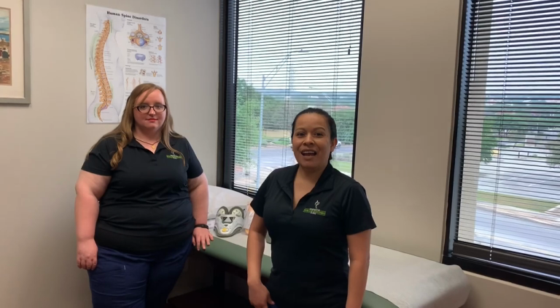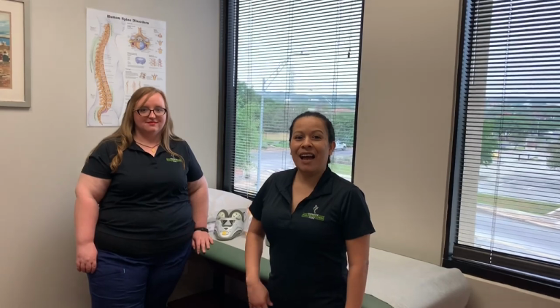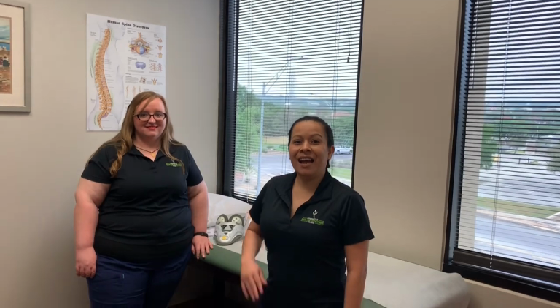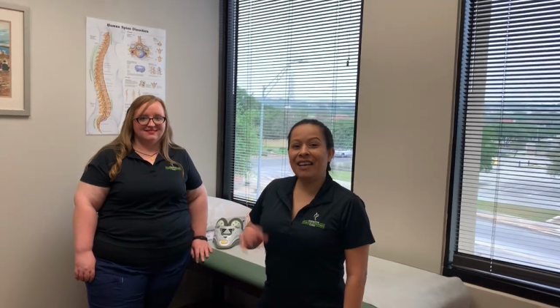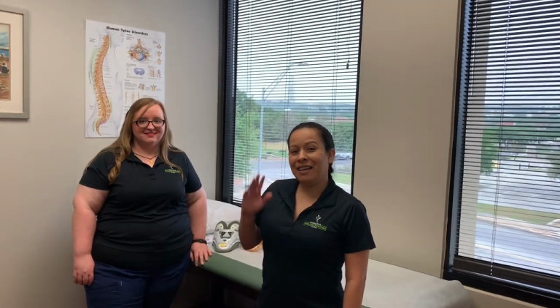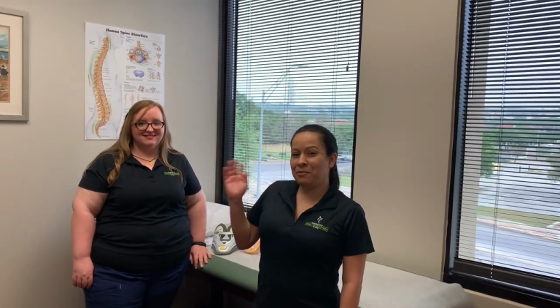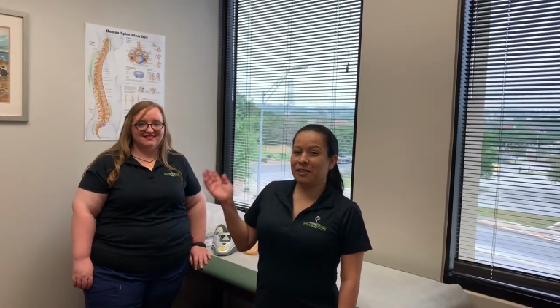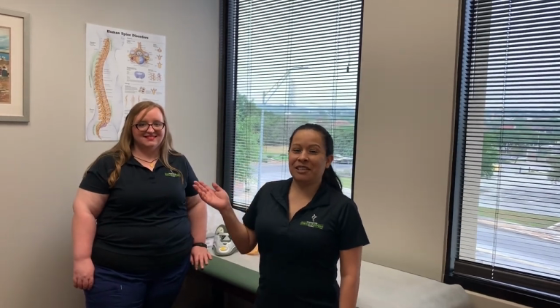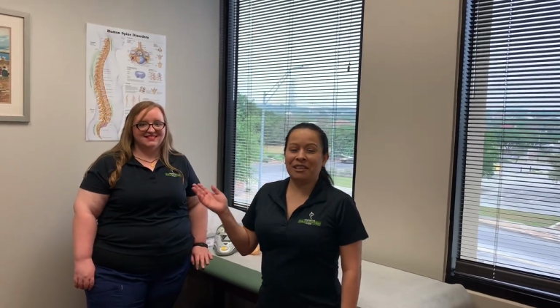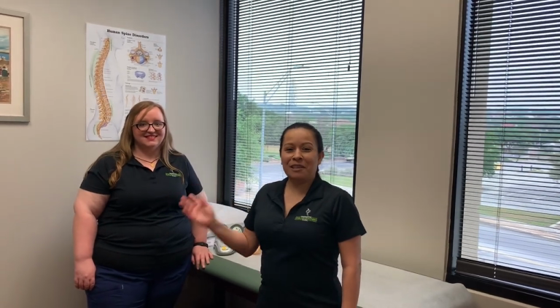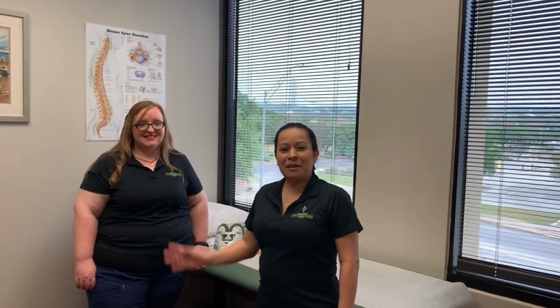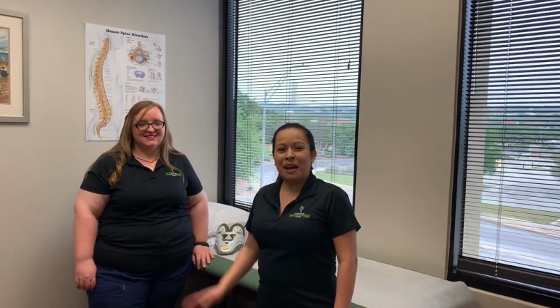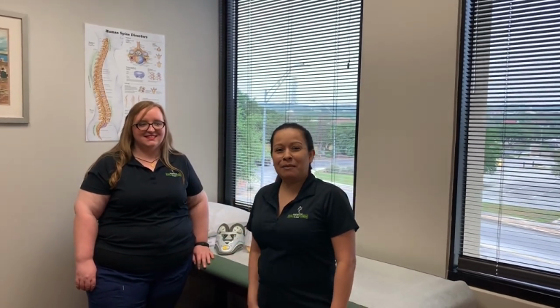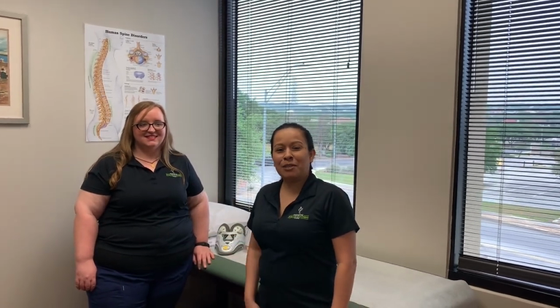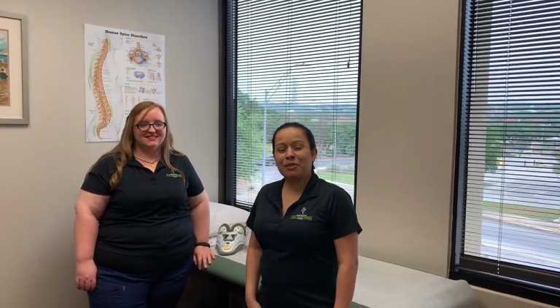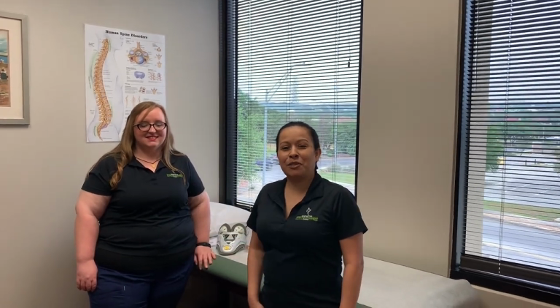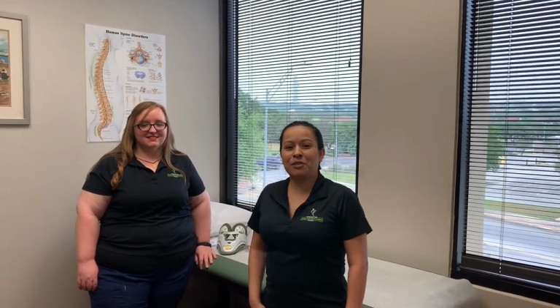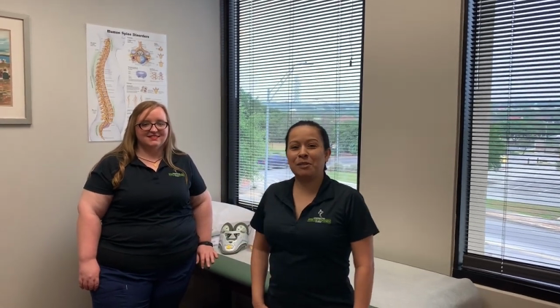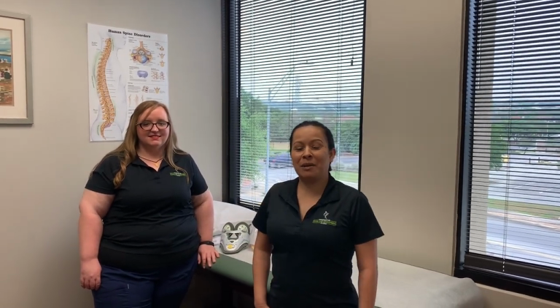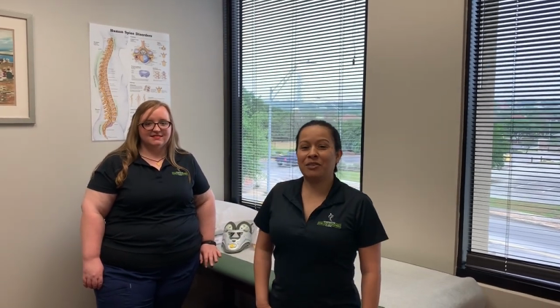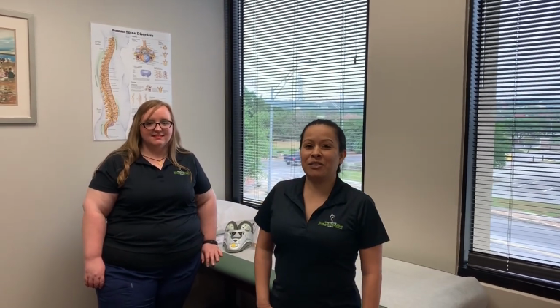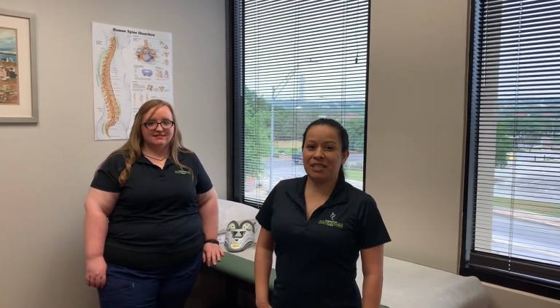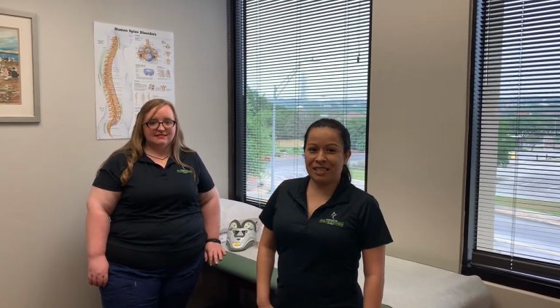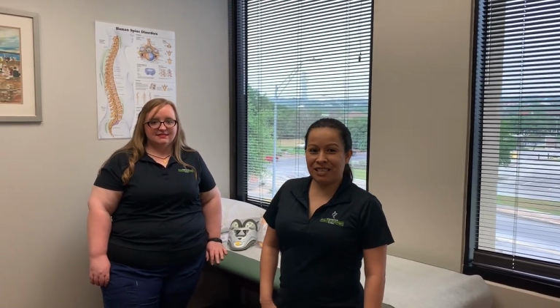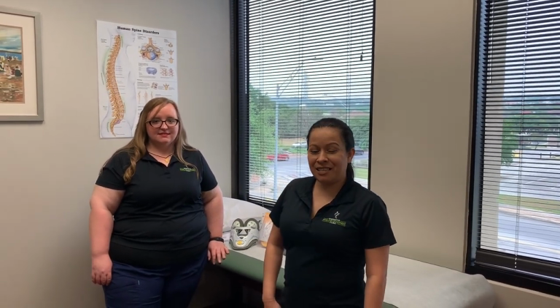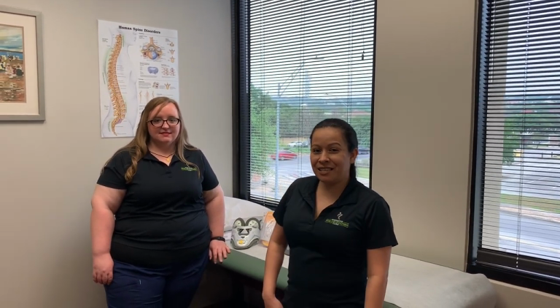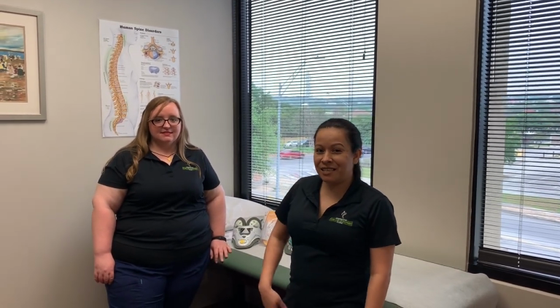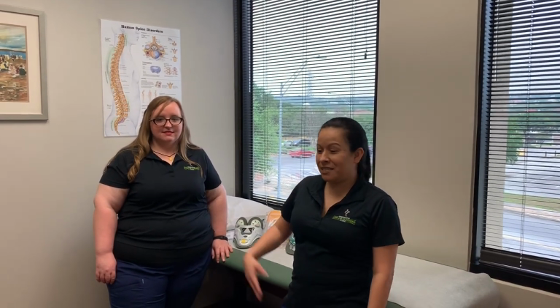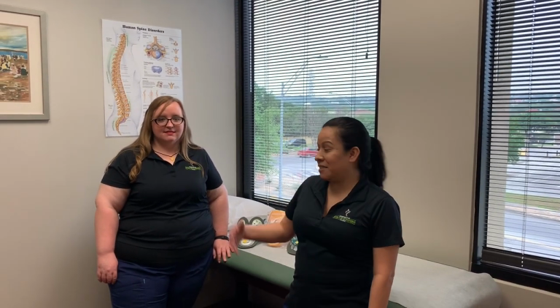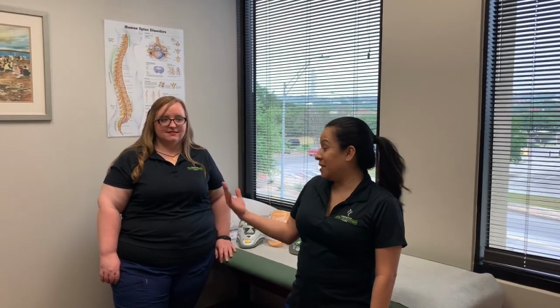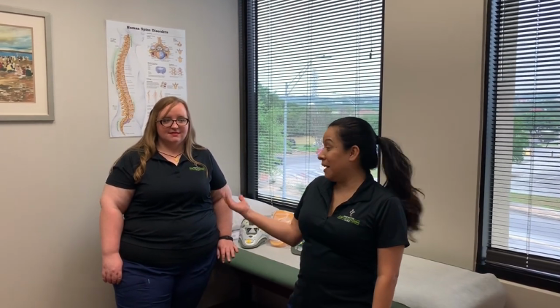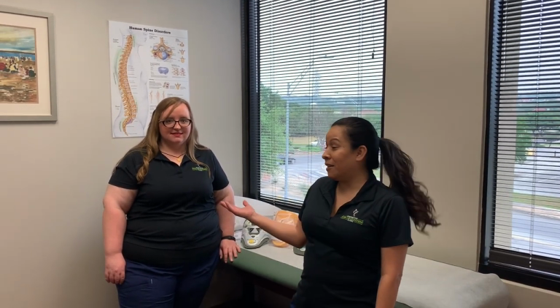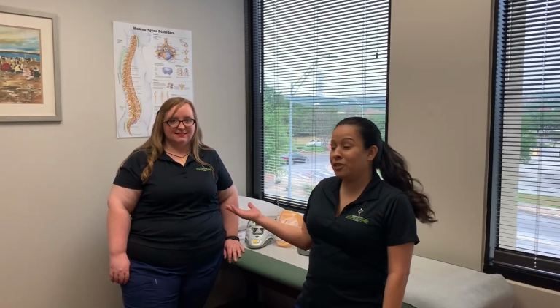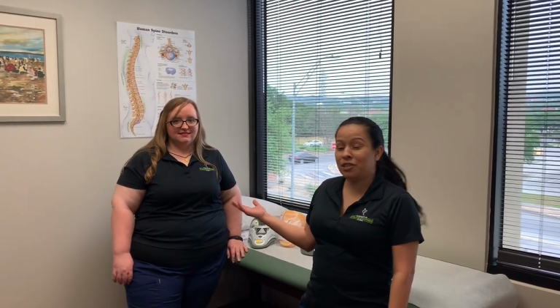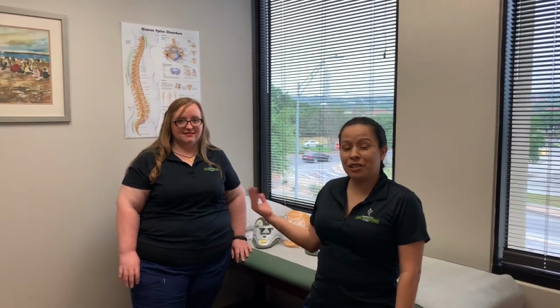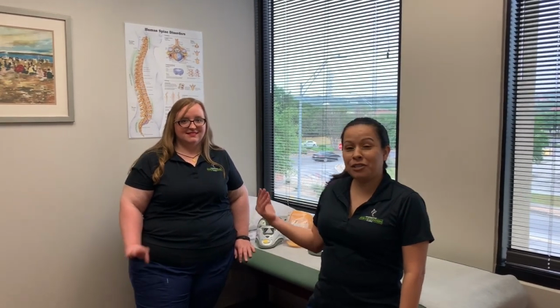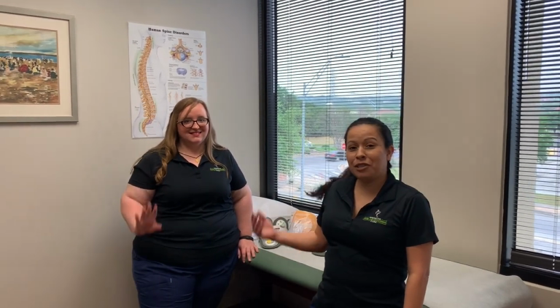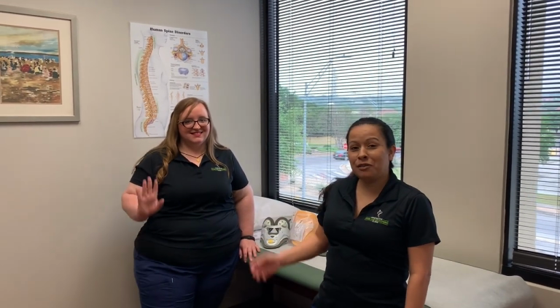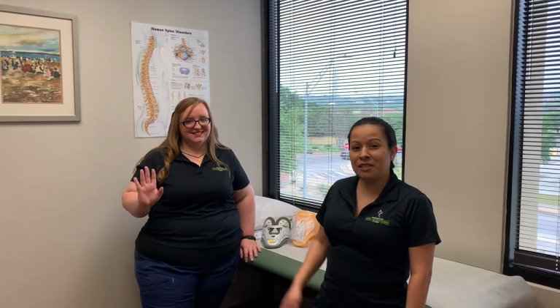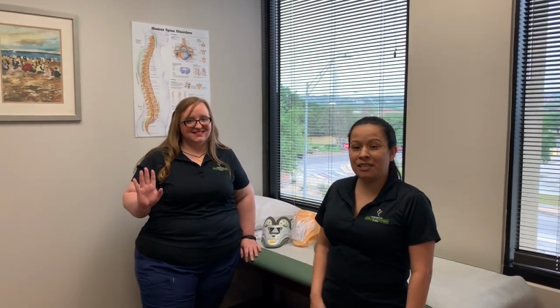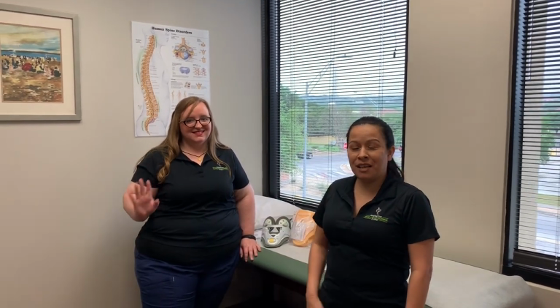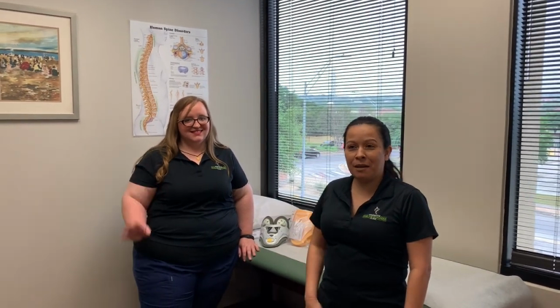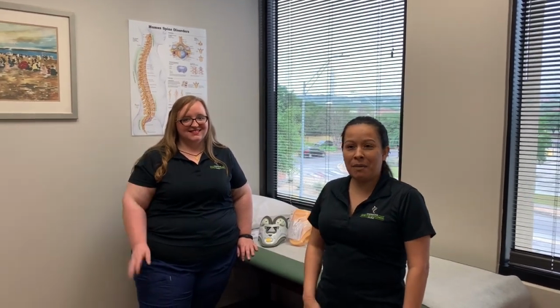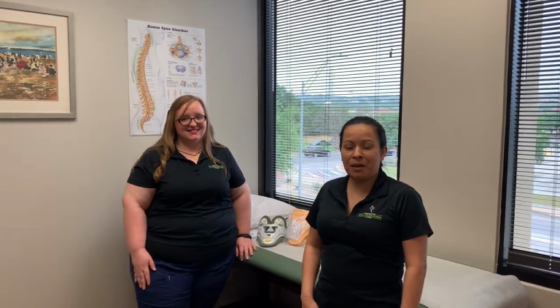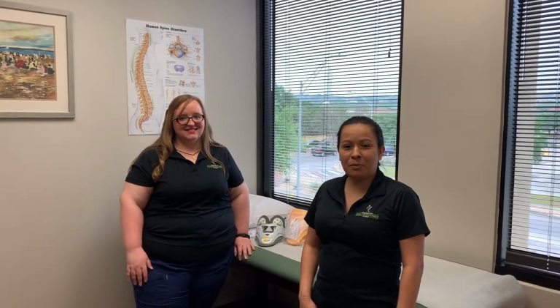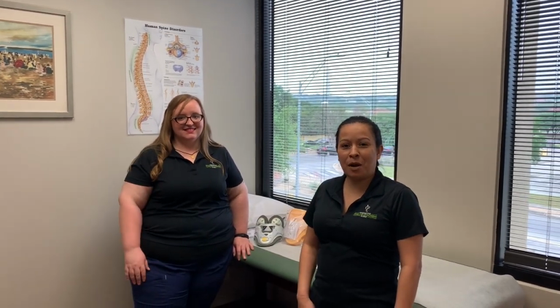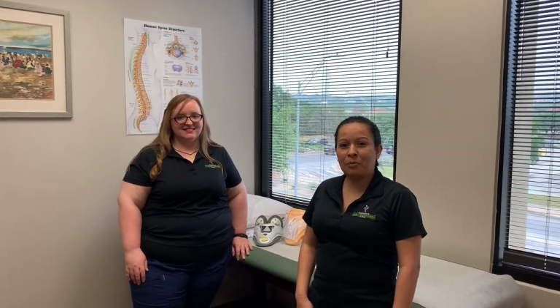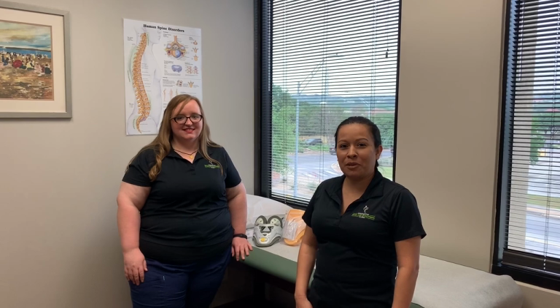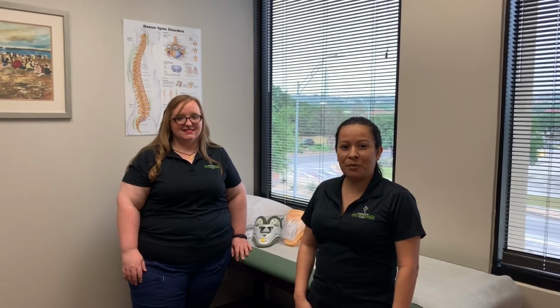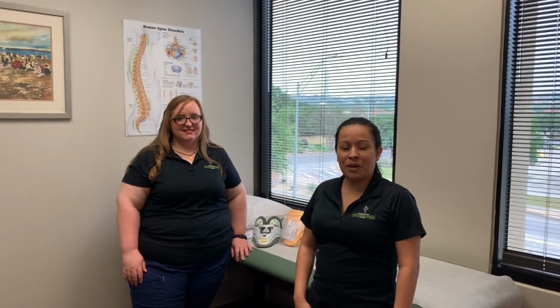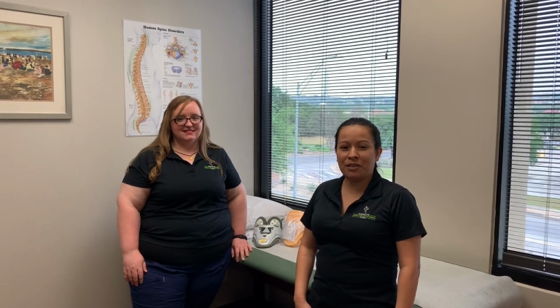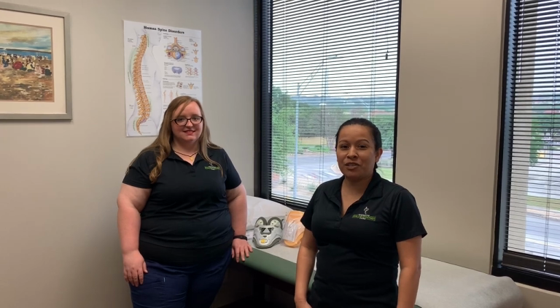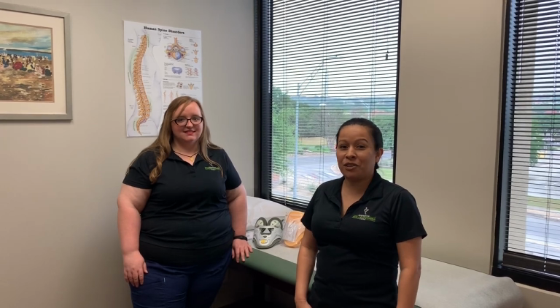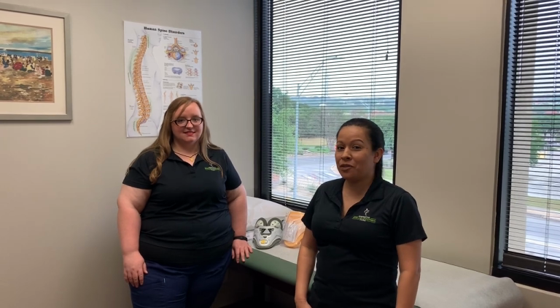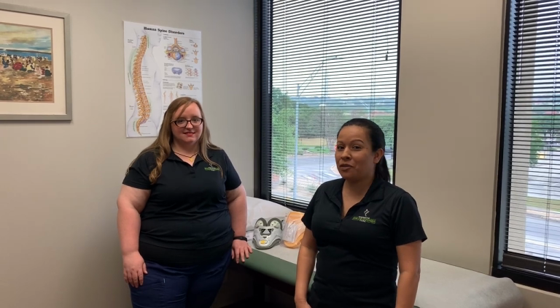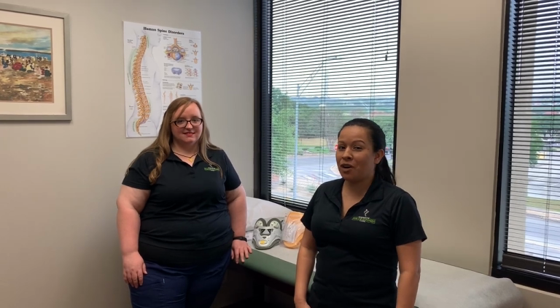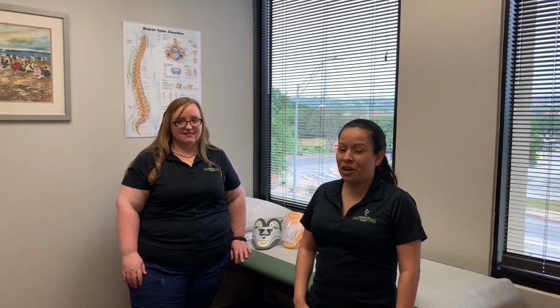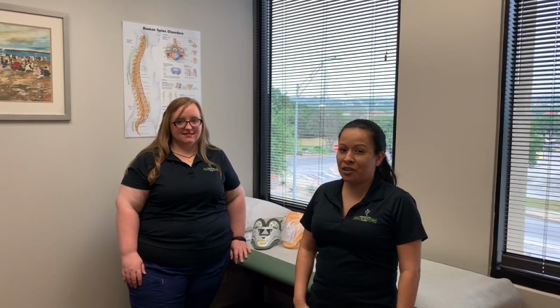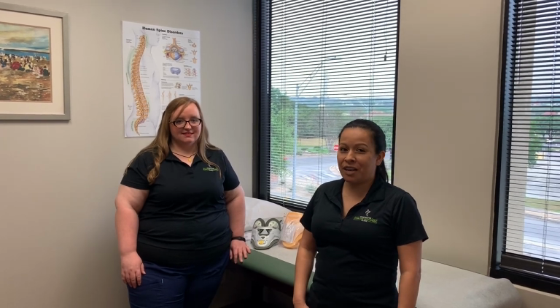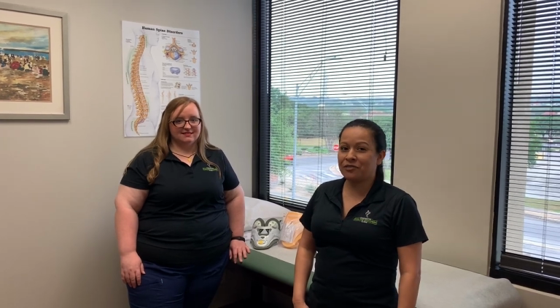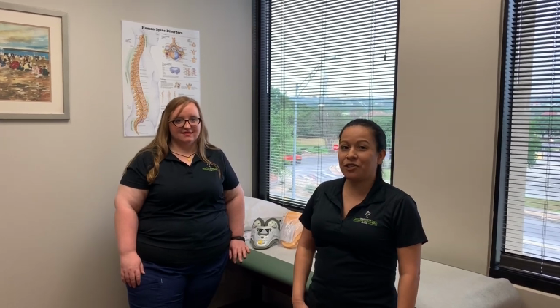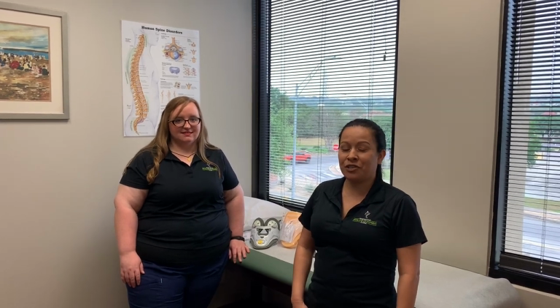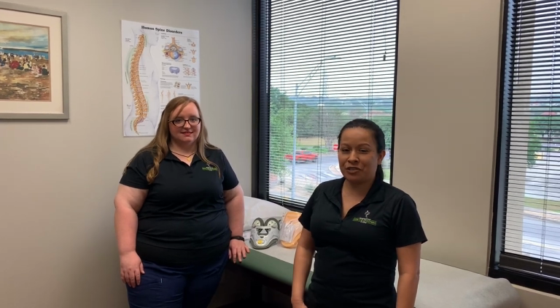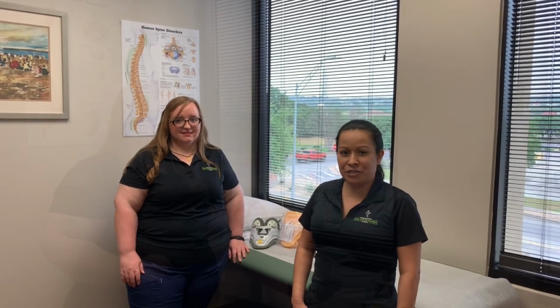Hi, I'm Priscilla. I'm Dr. Lu's medical assistant. This is Sarah. She's going to show us how to properly wear your cervical collar after surgery.